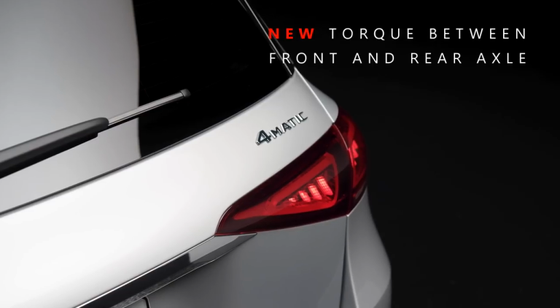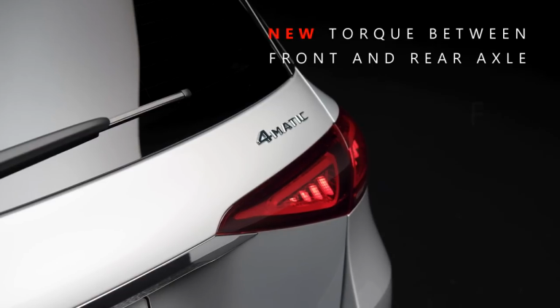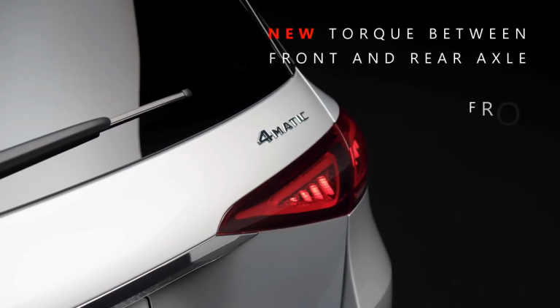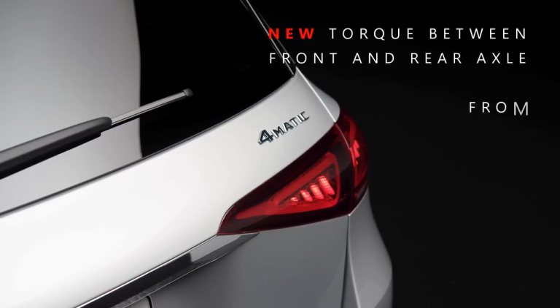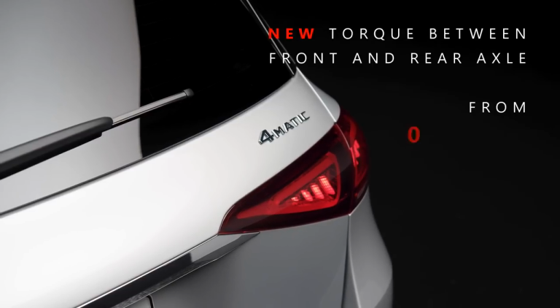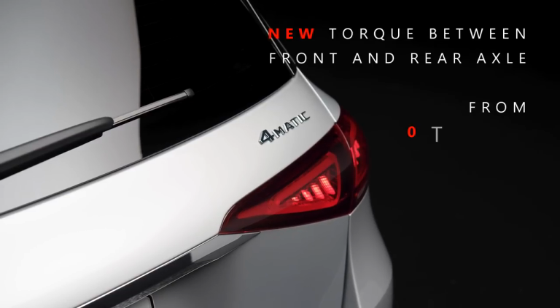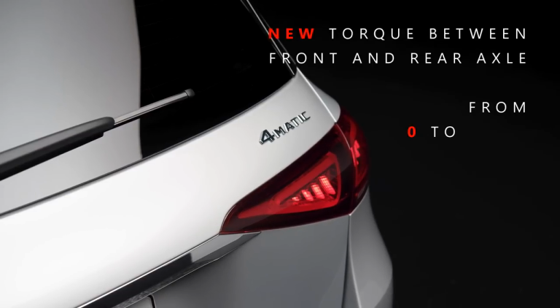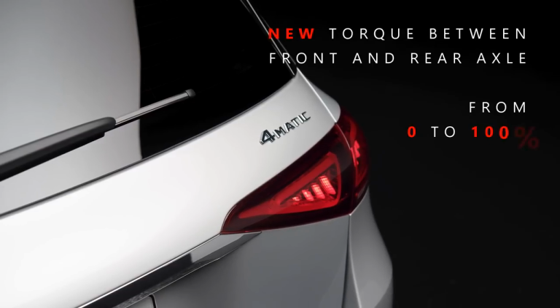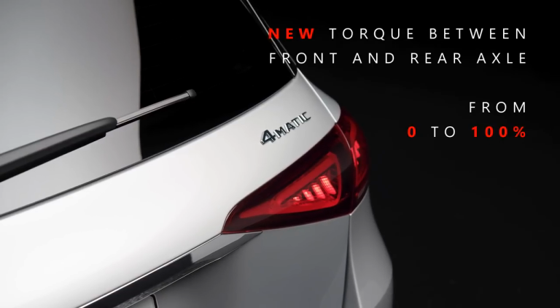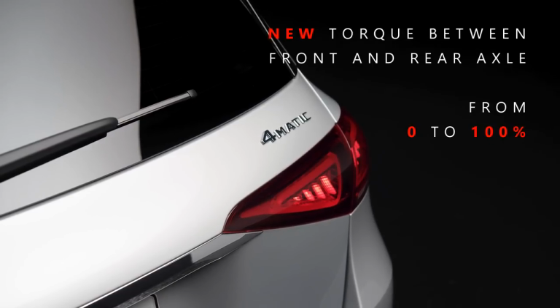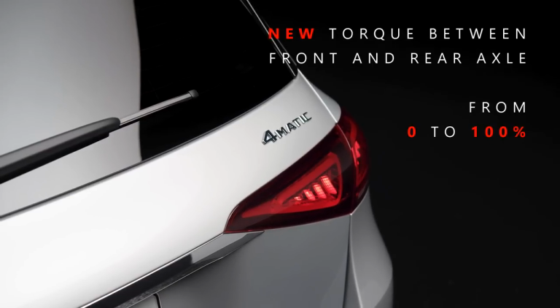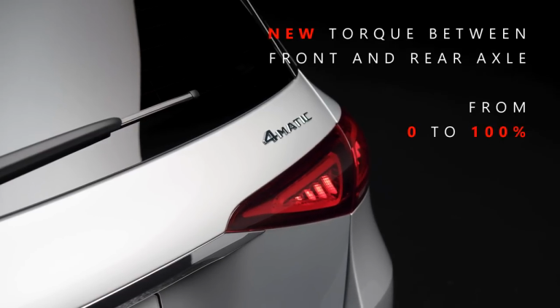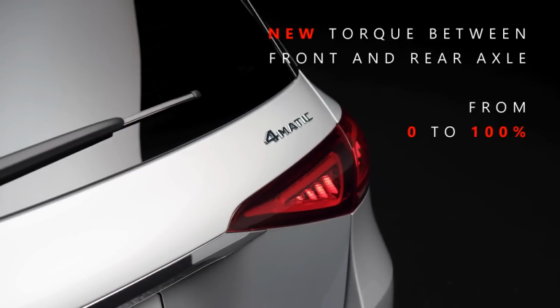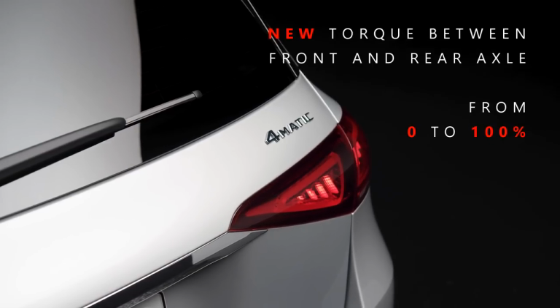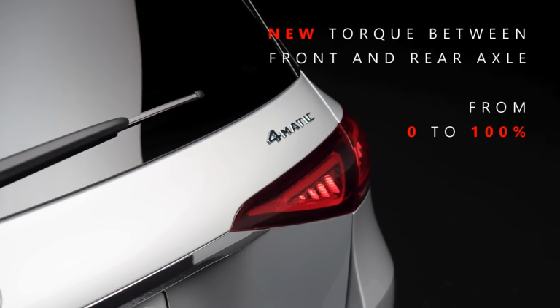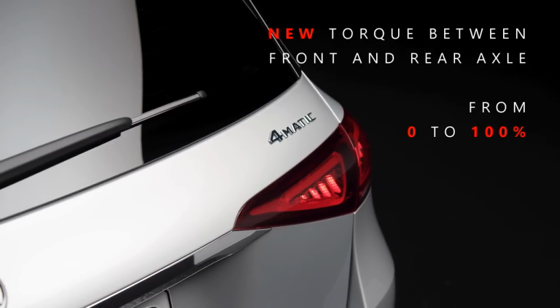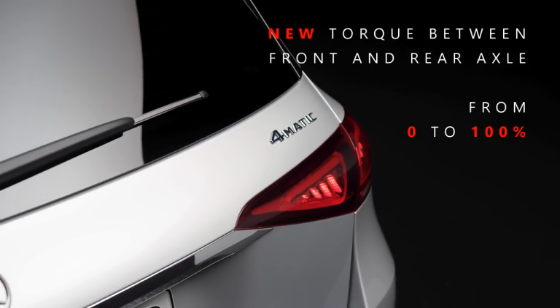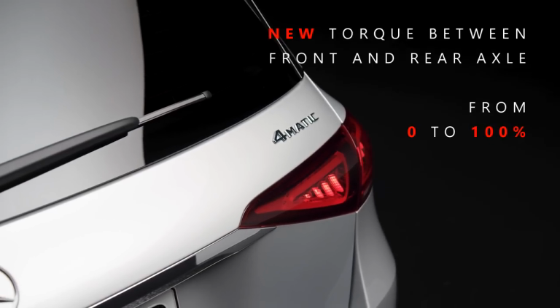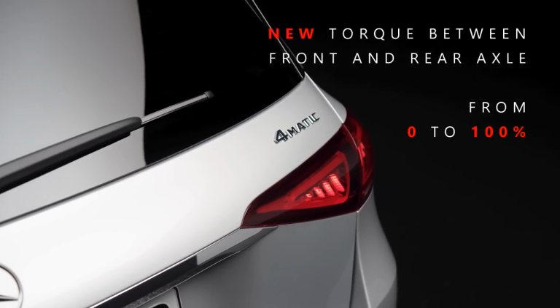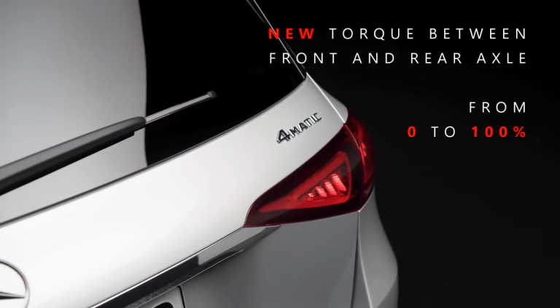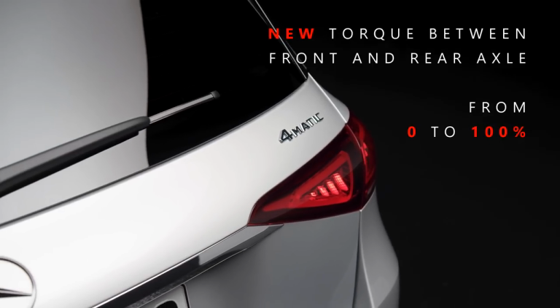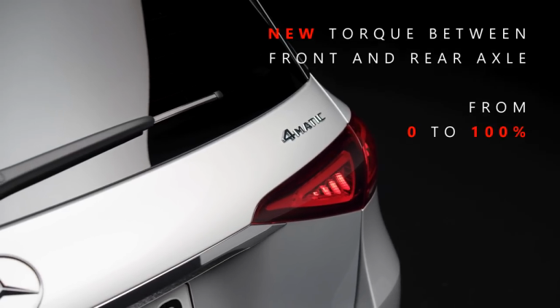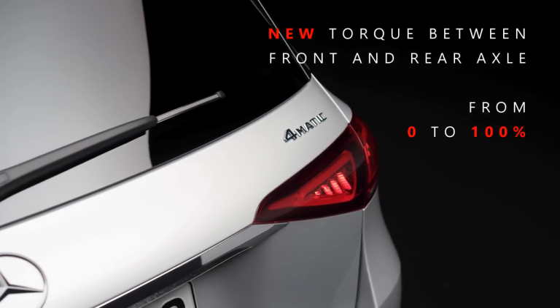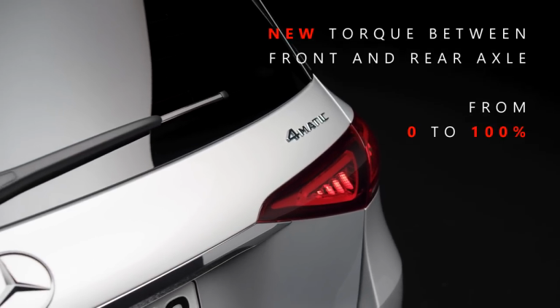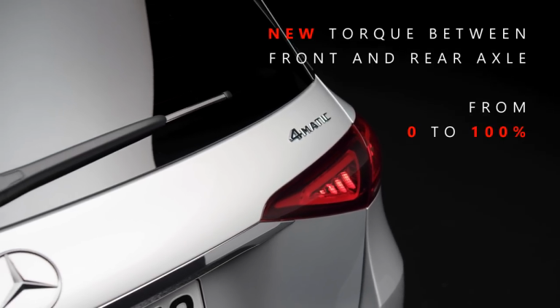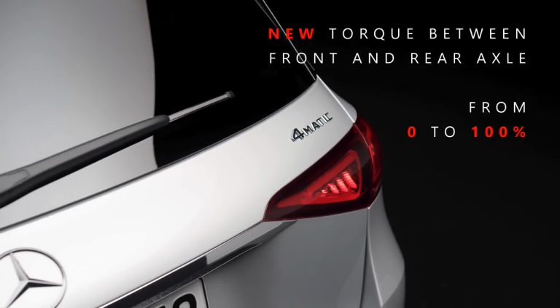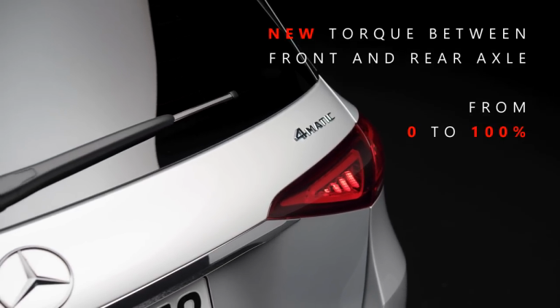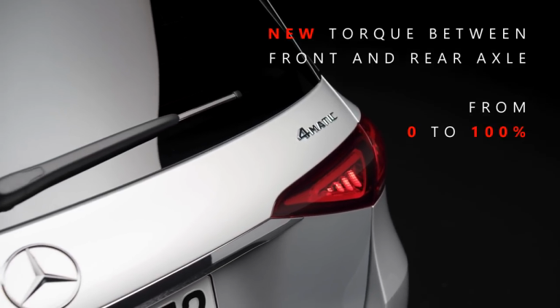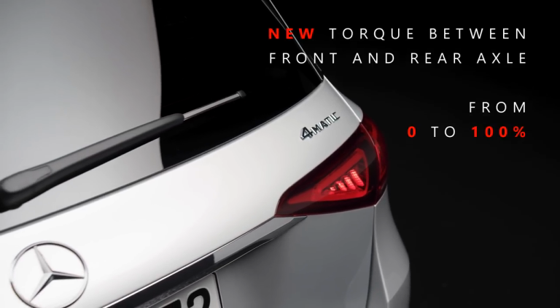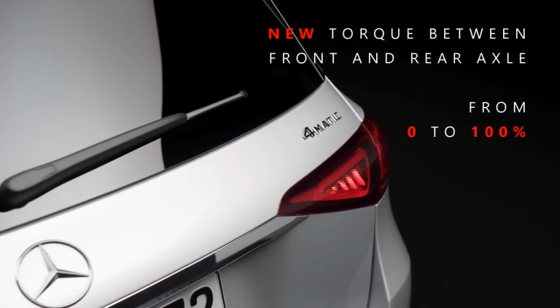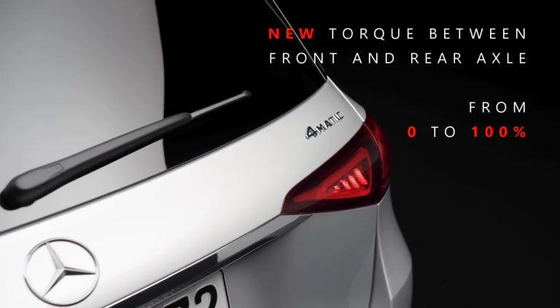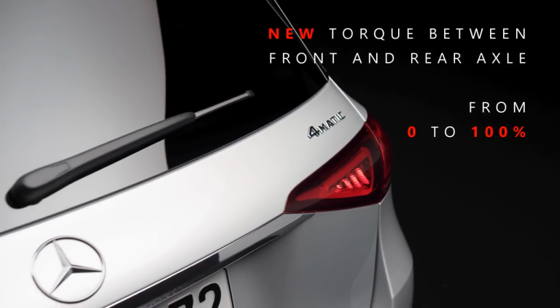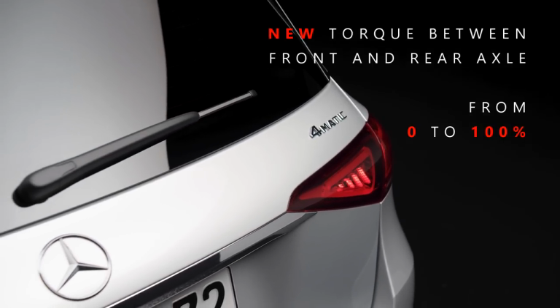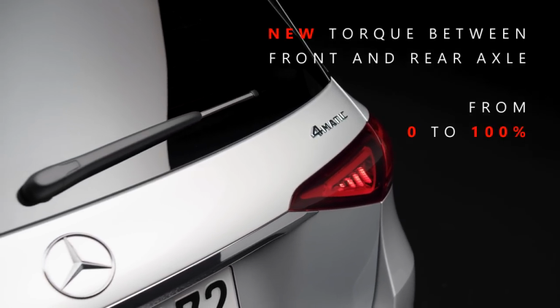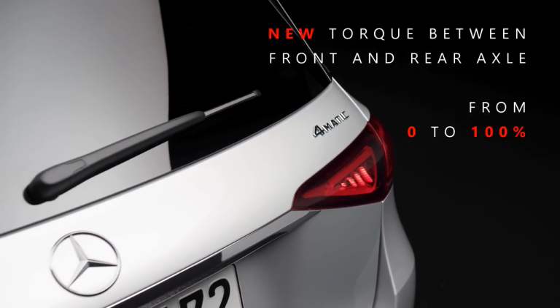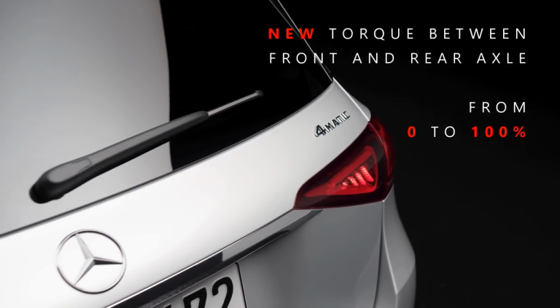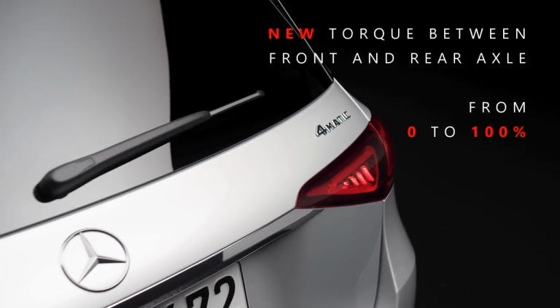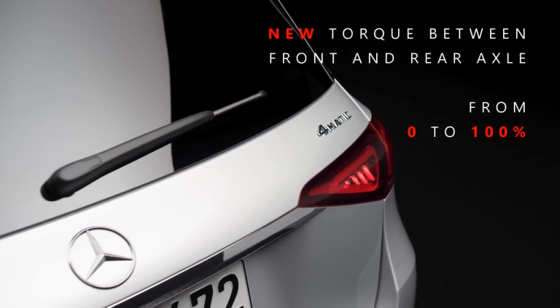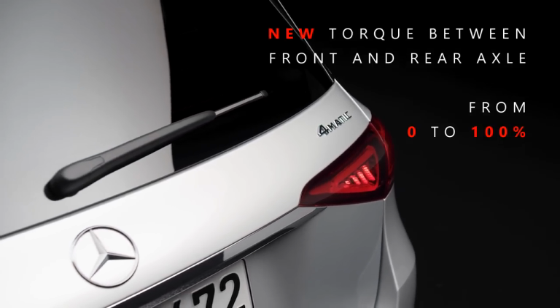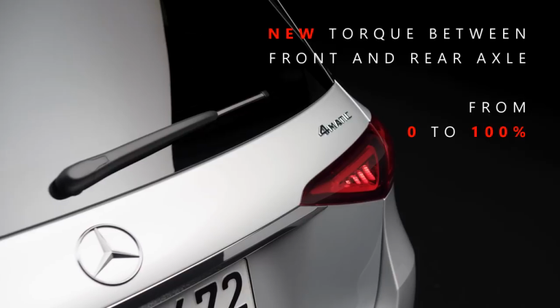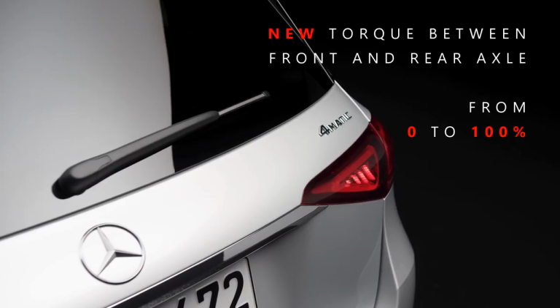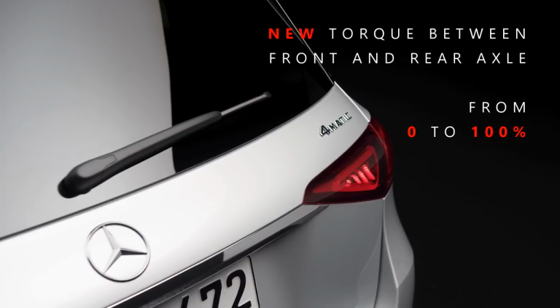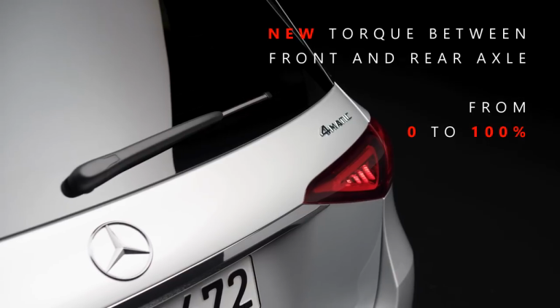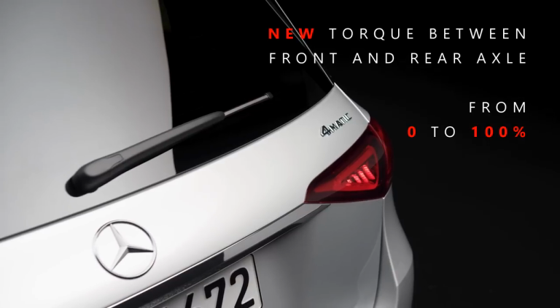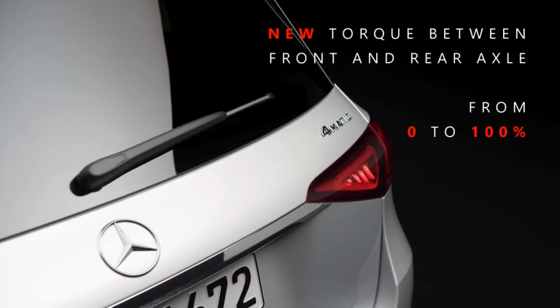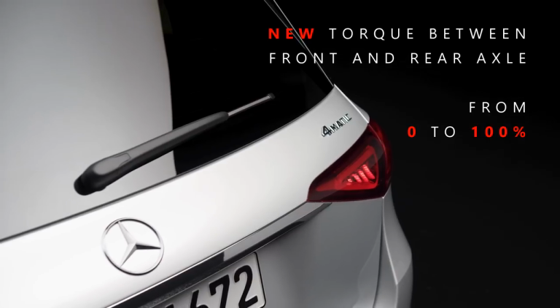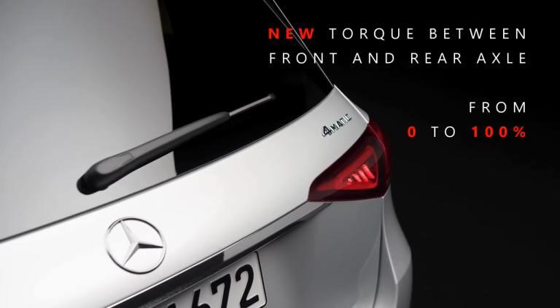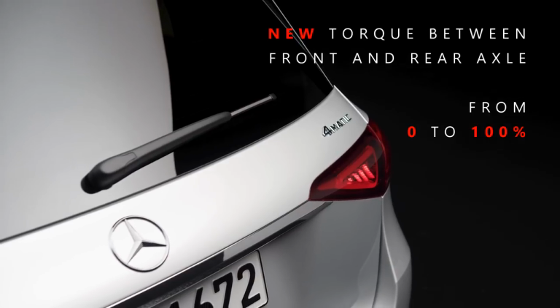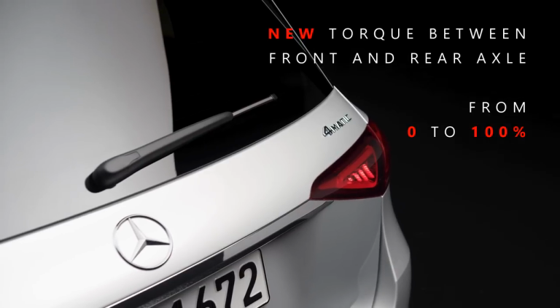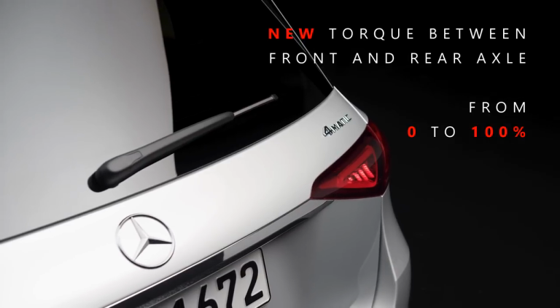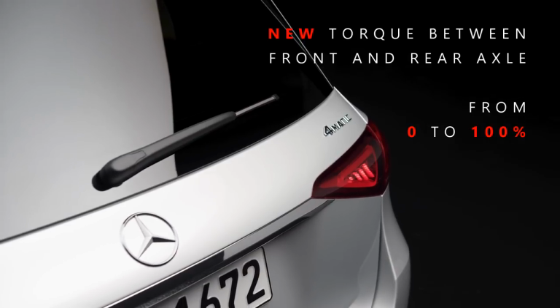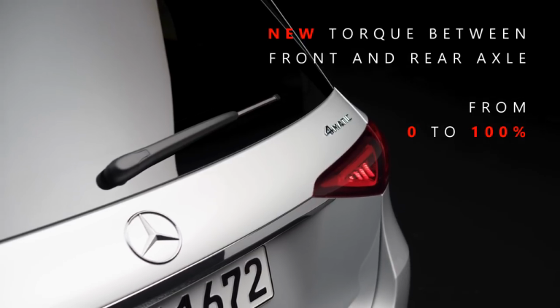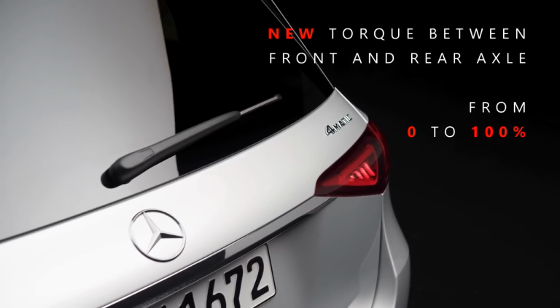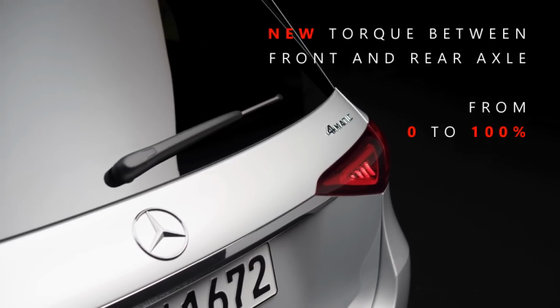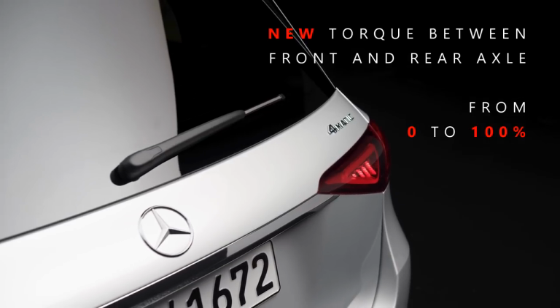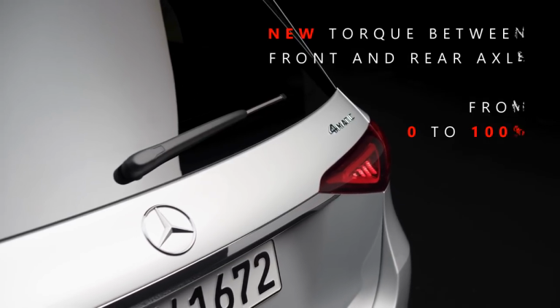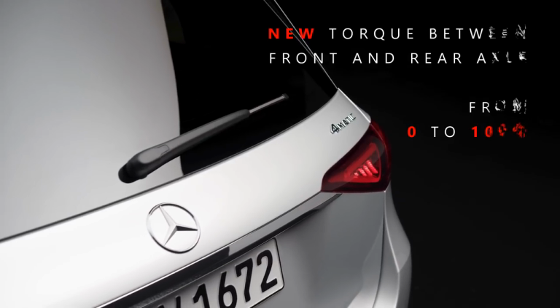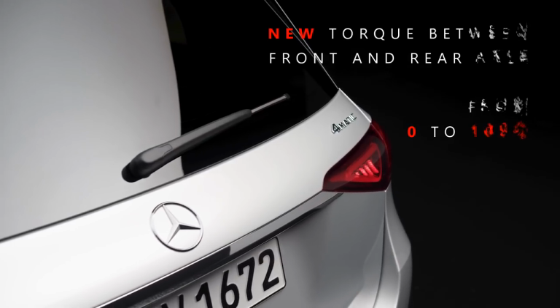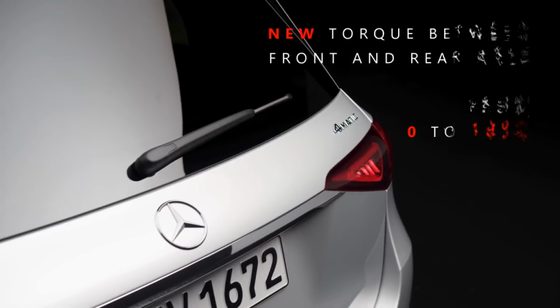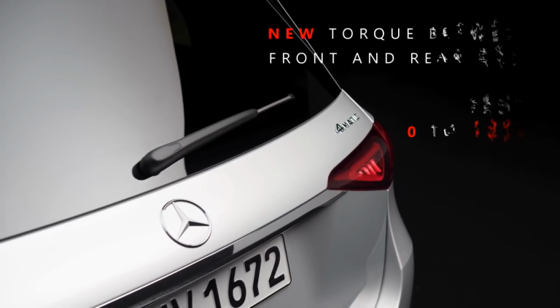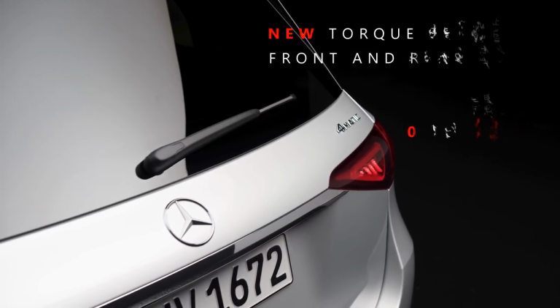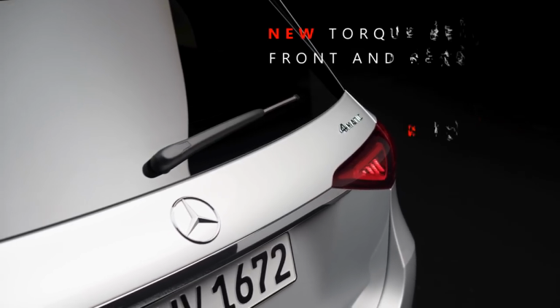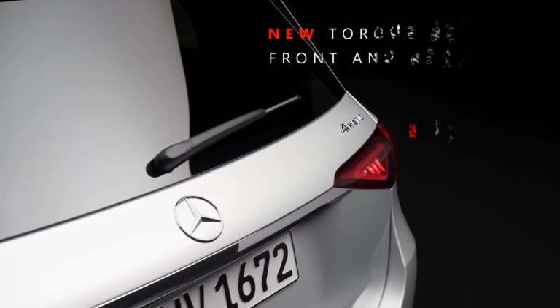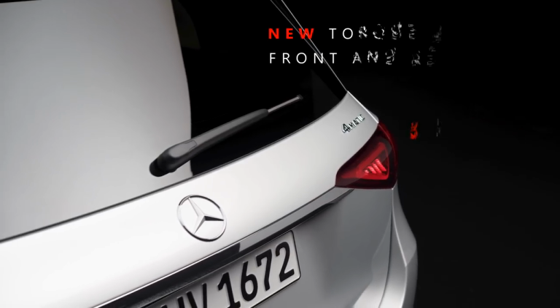This greatly reduces steering oversteer or understeer. Without getting too technical, the new GLE will offer much better handling and performance than the previous model.